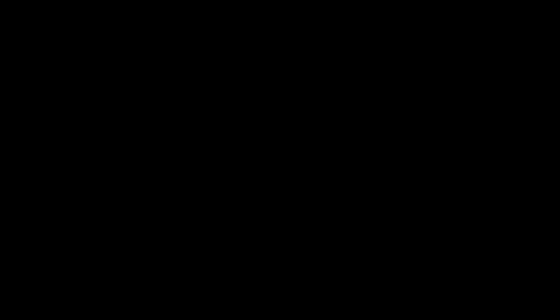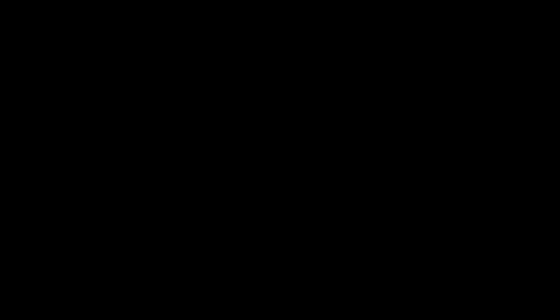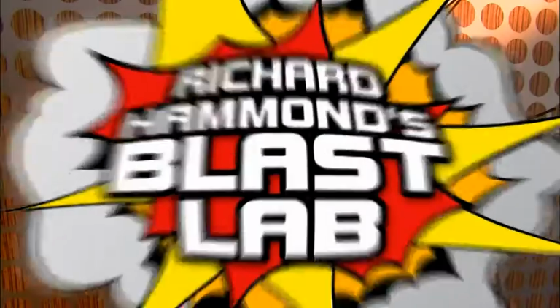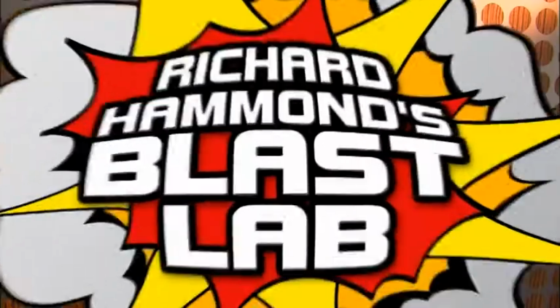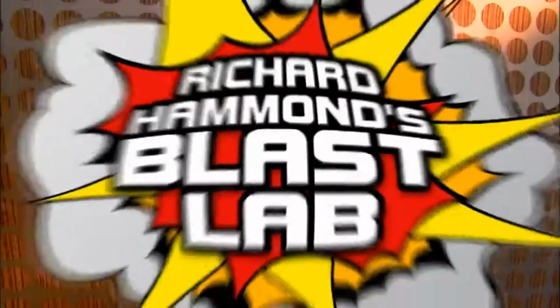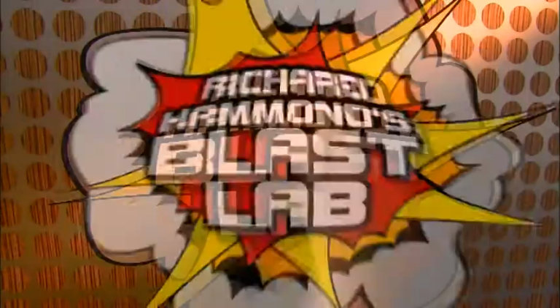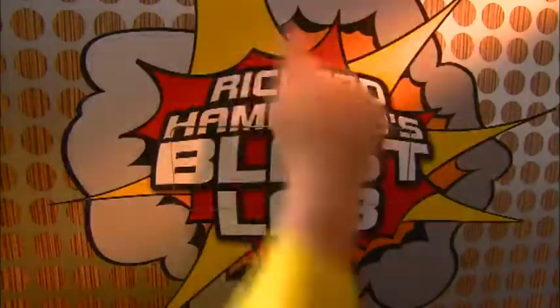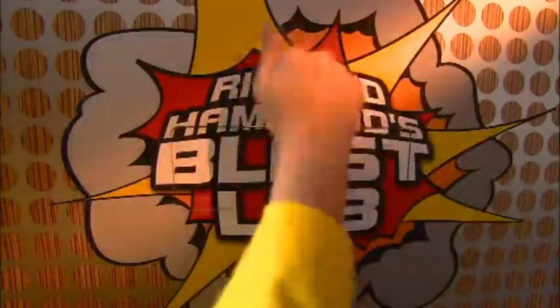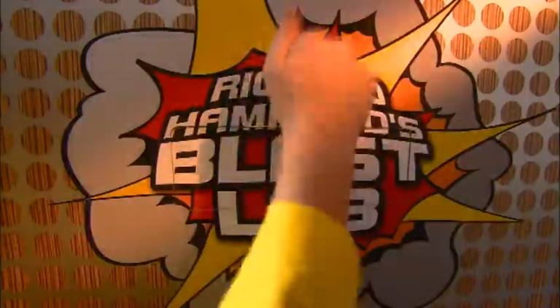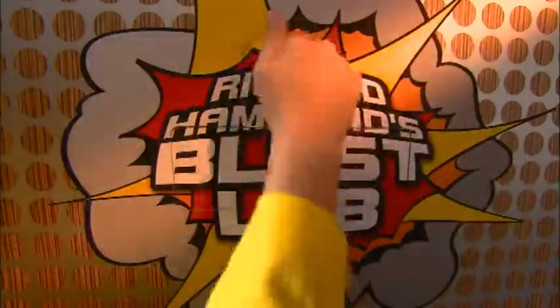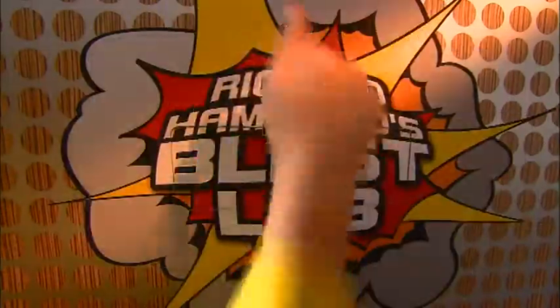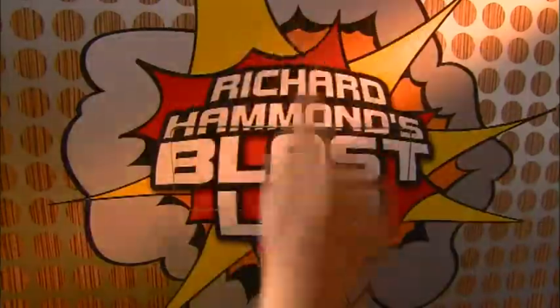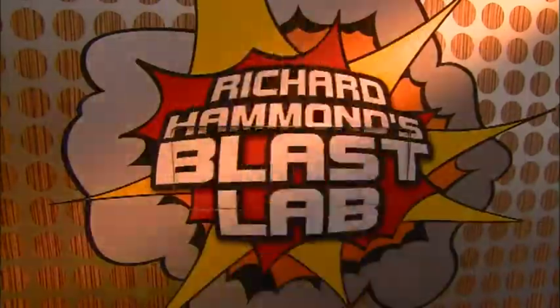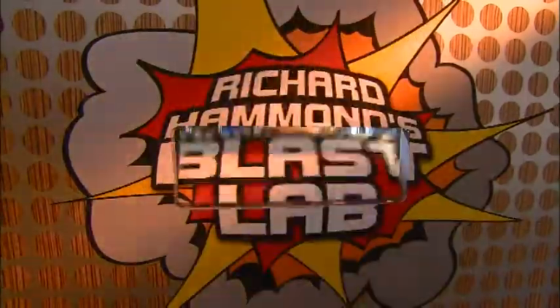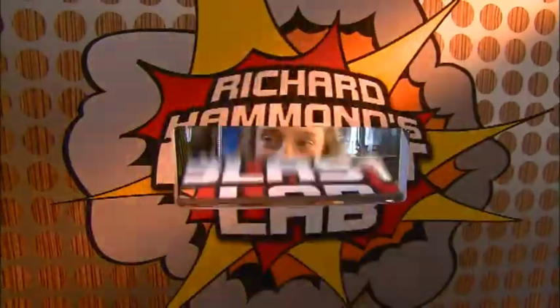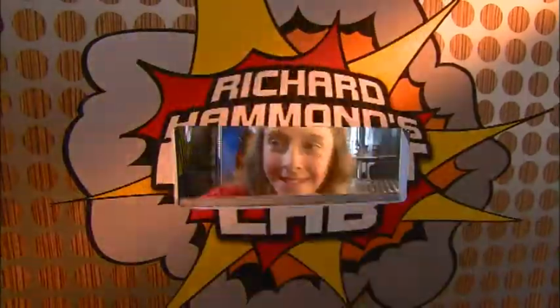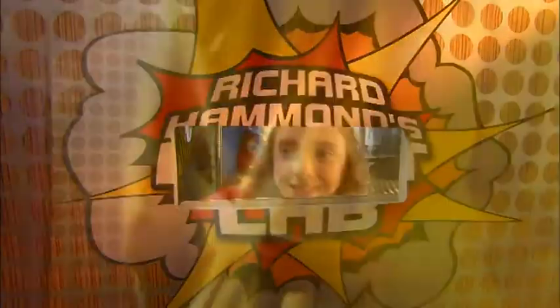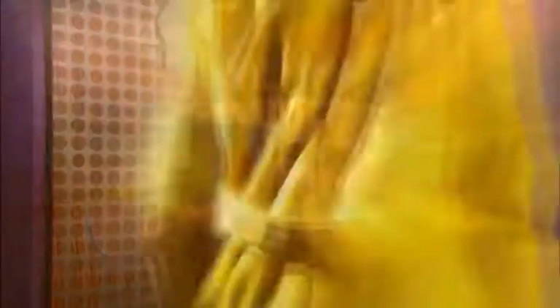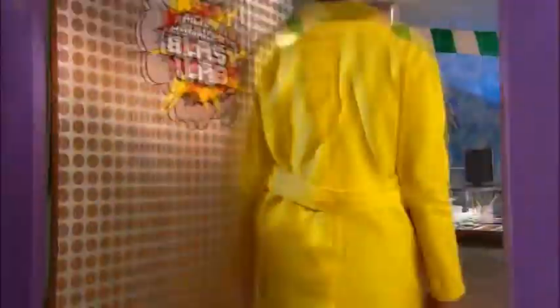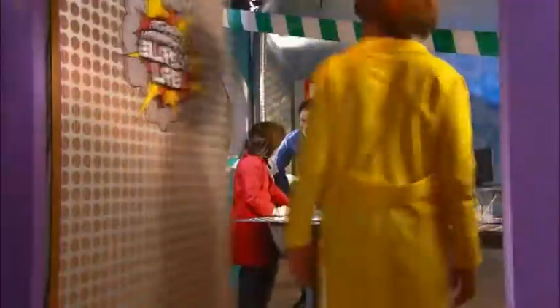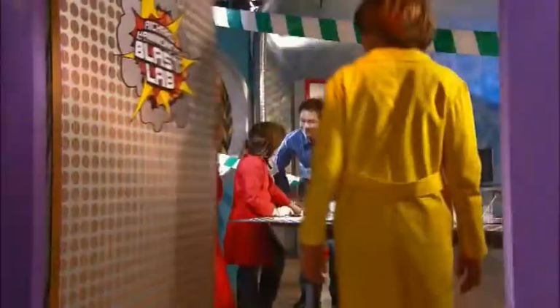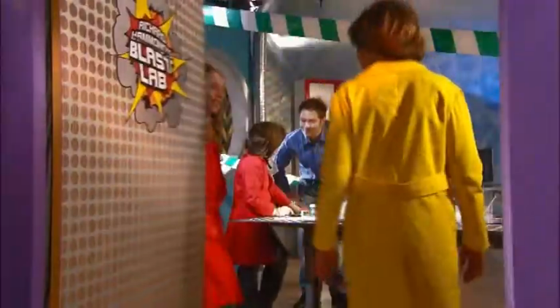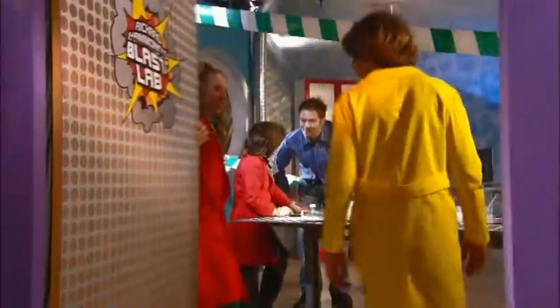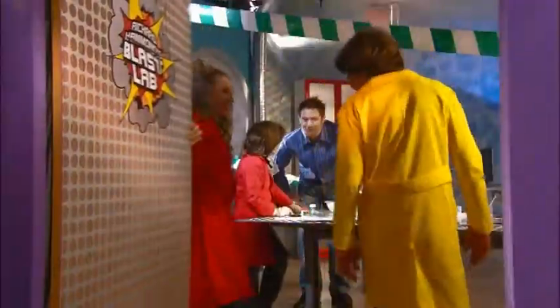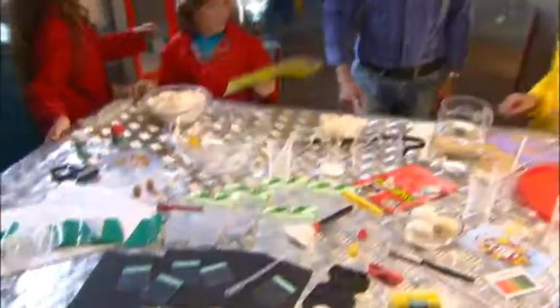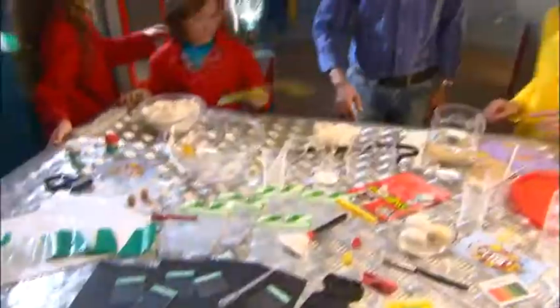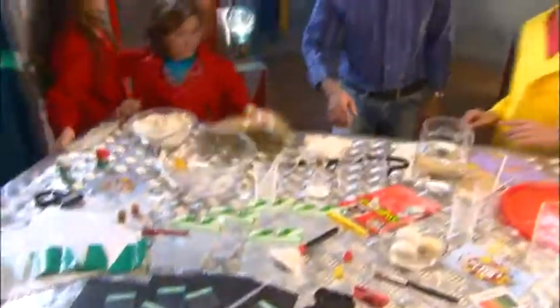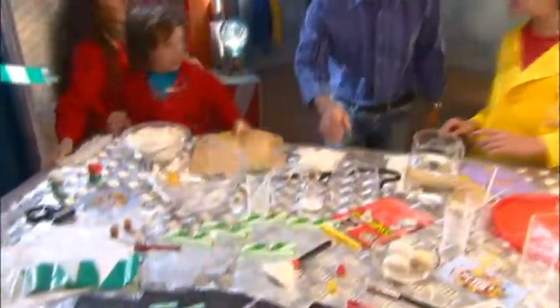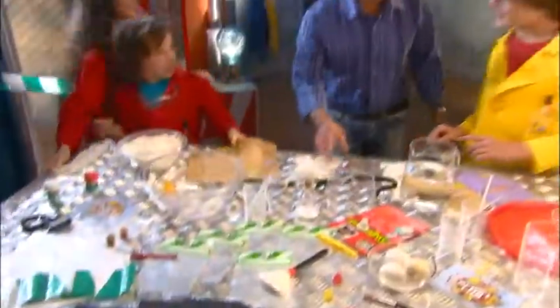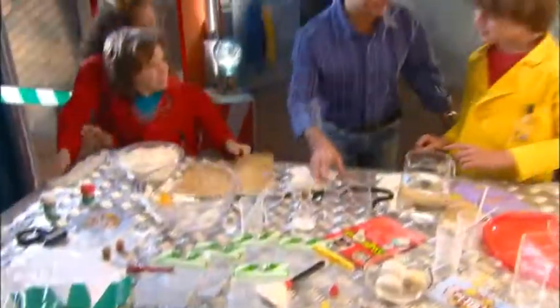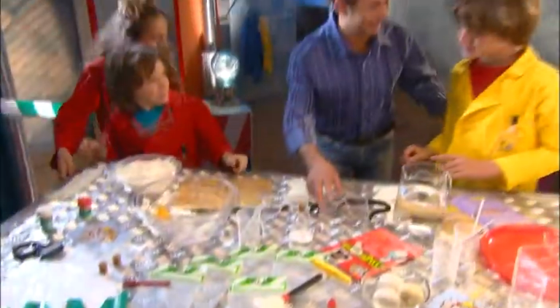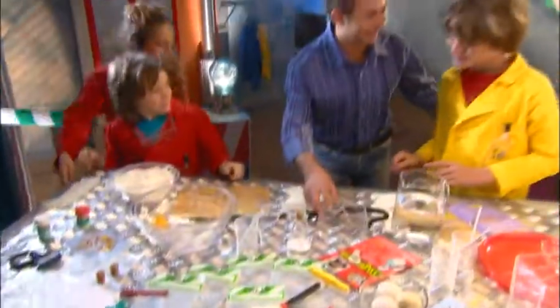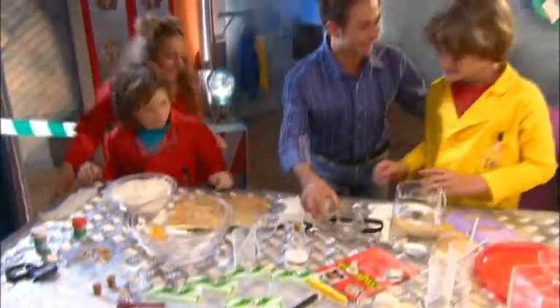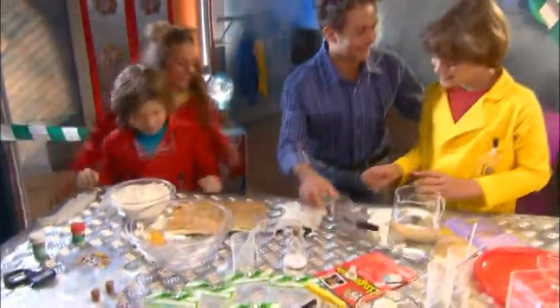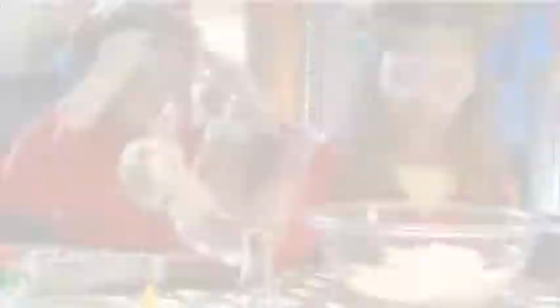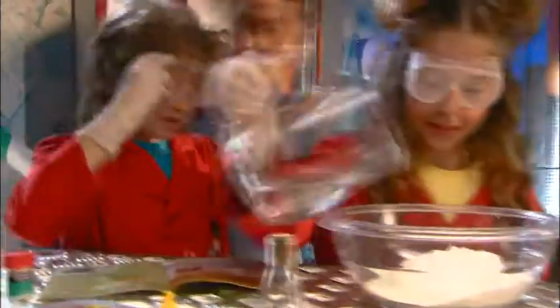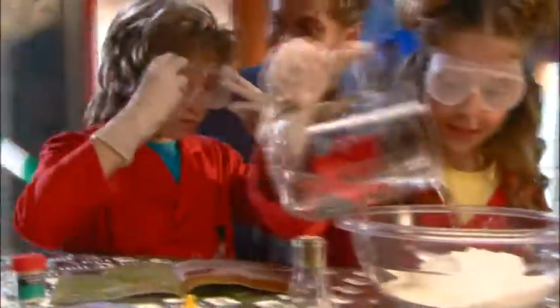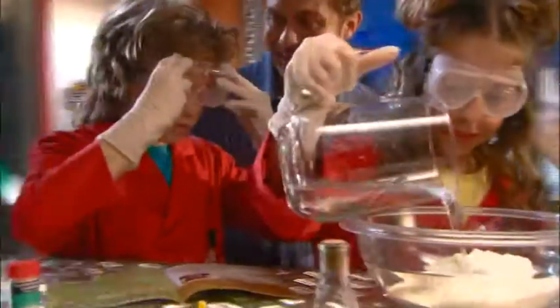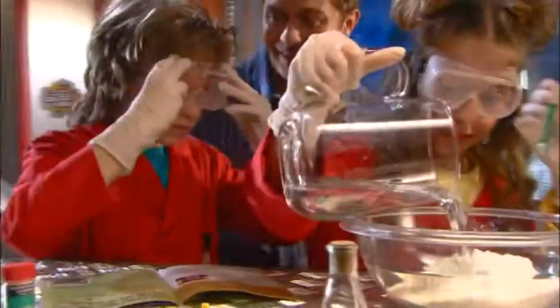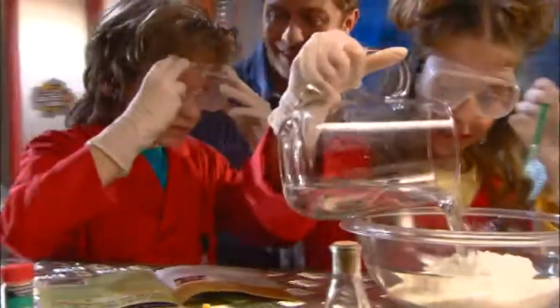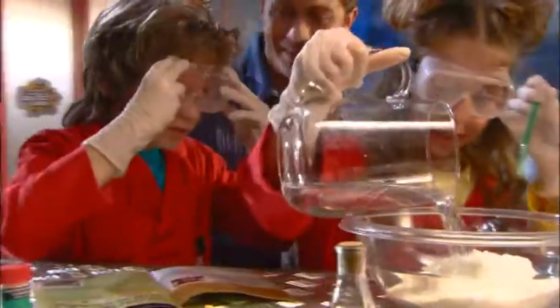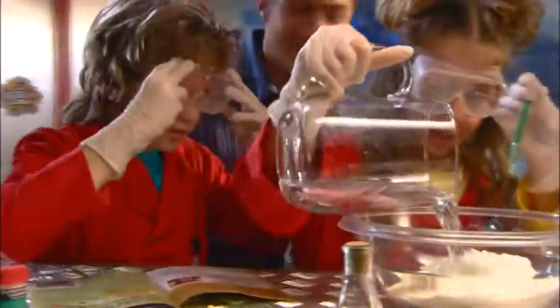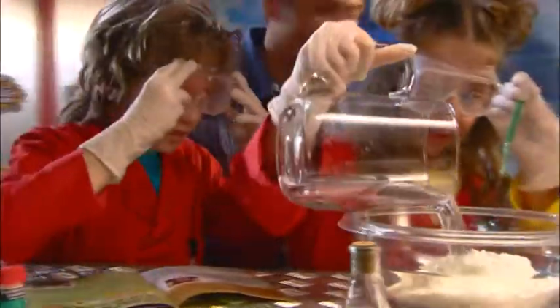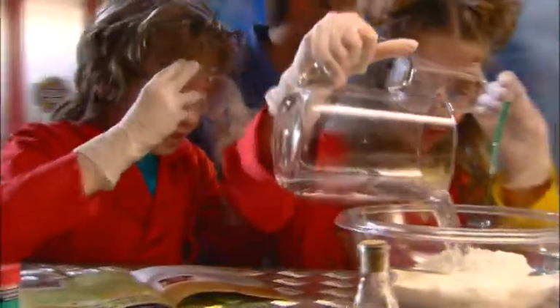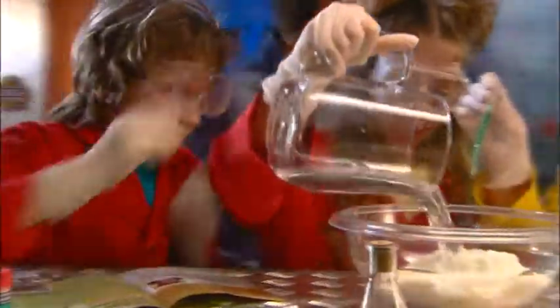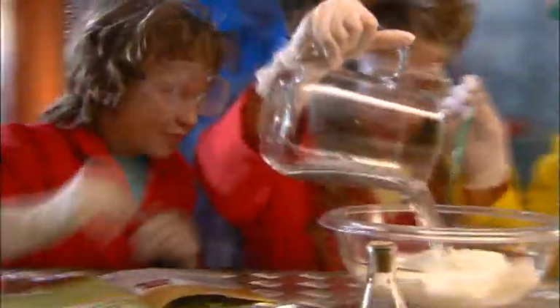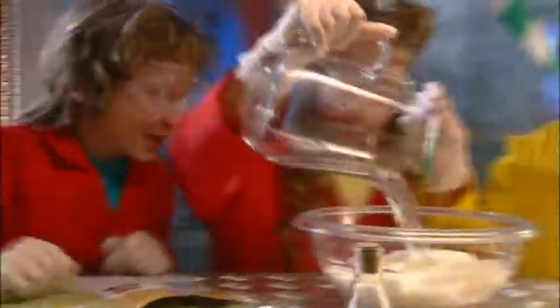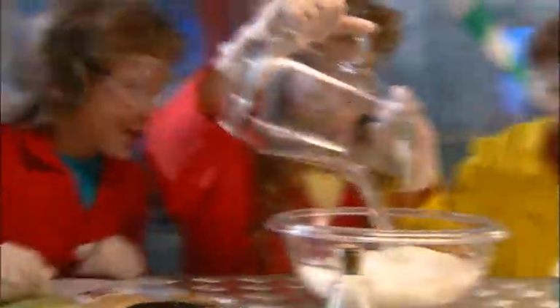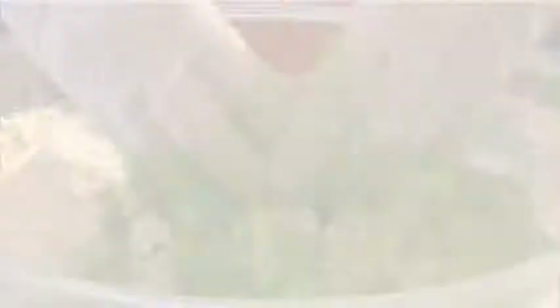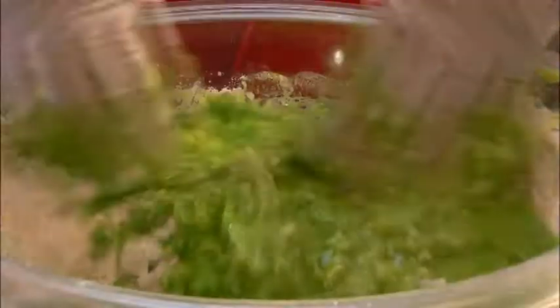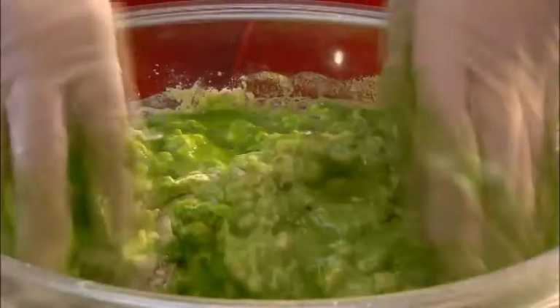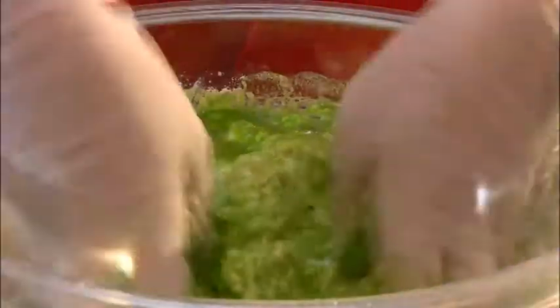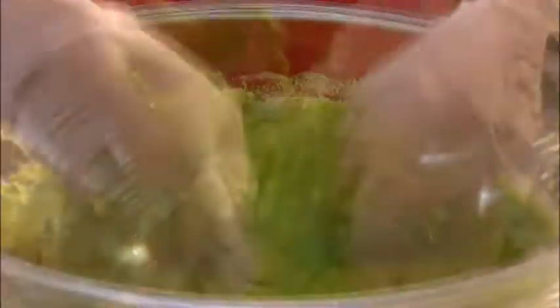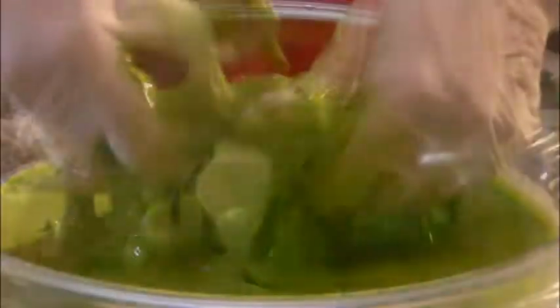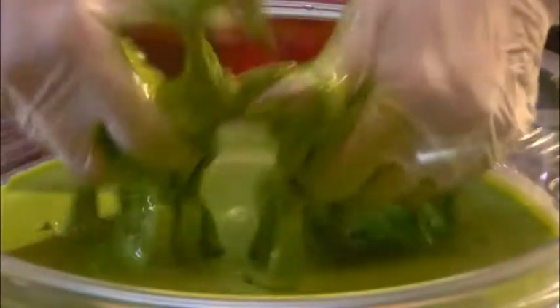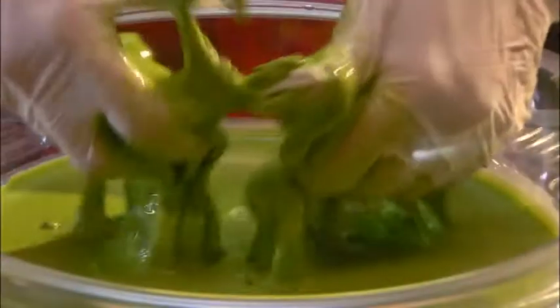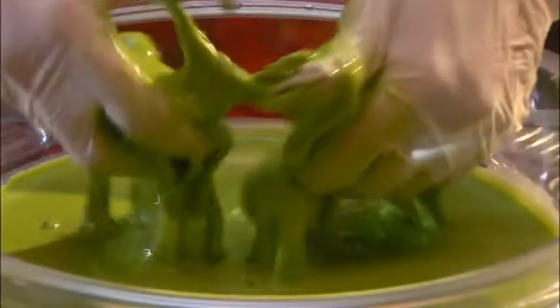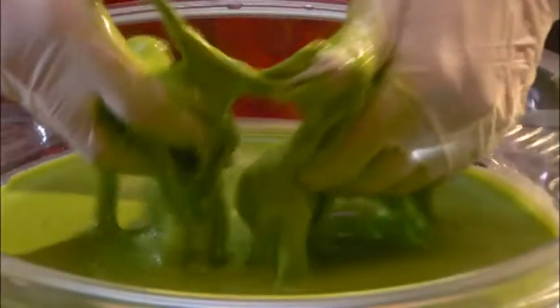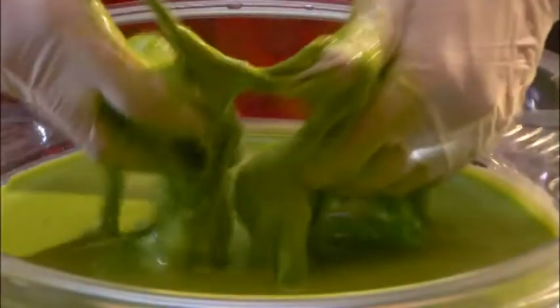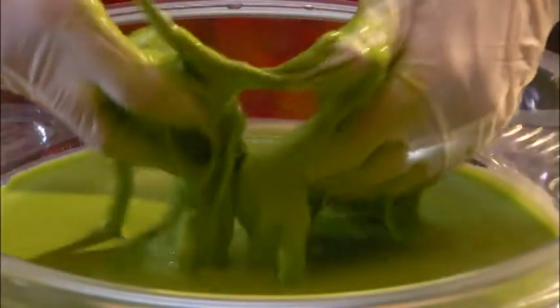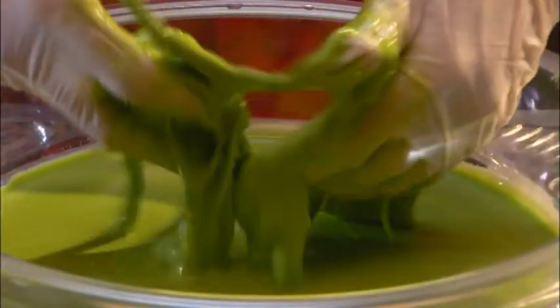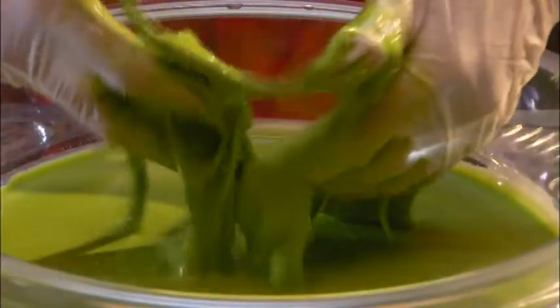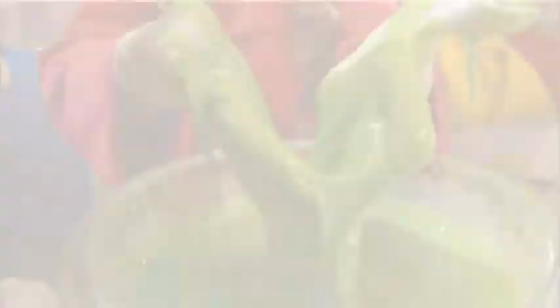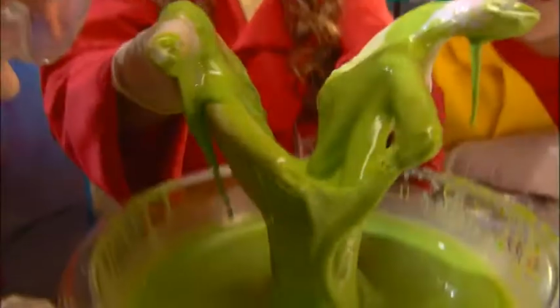Enter your very own Blast Lab. Choose one of five fantastic kits. Add everyday objects and research critical subjects.